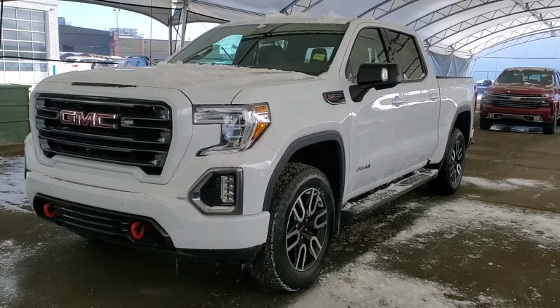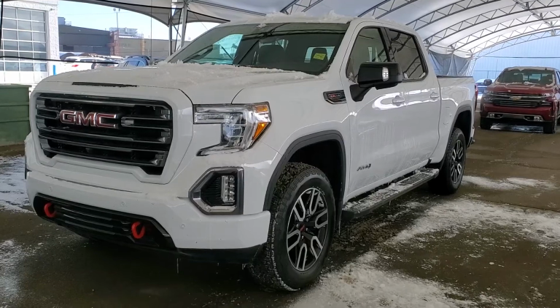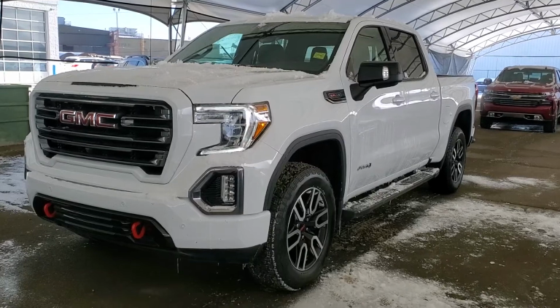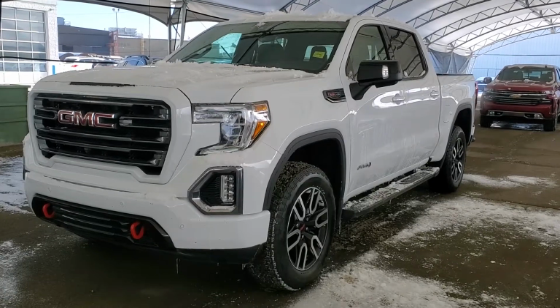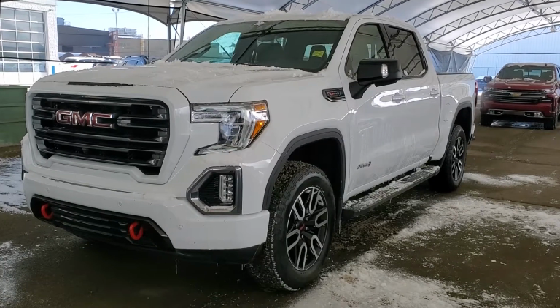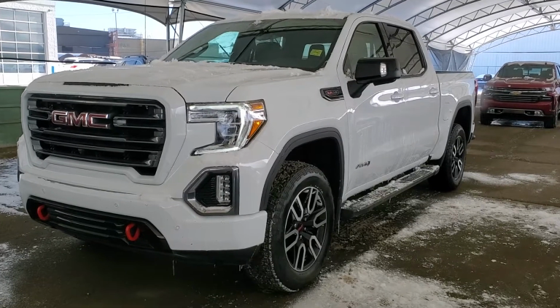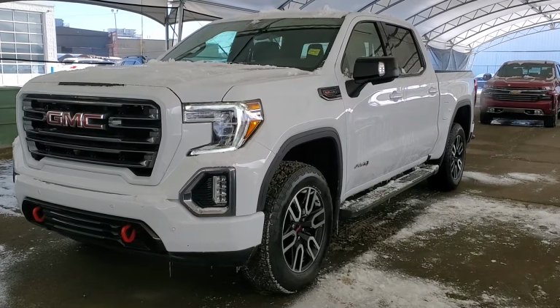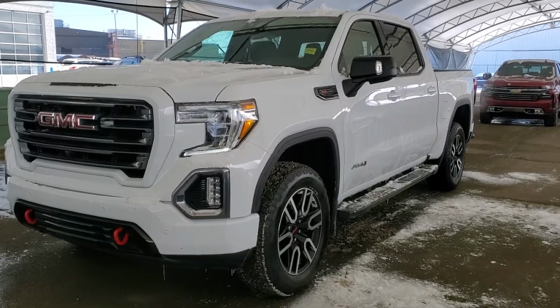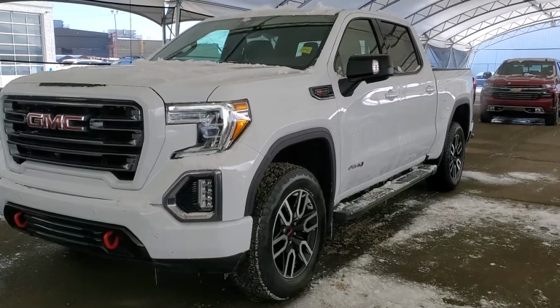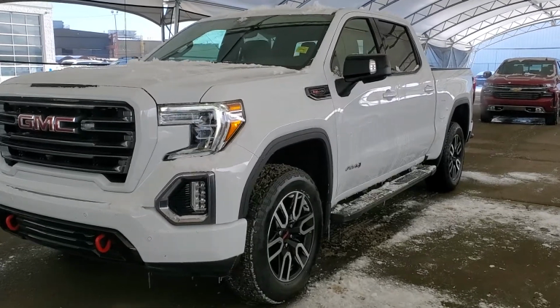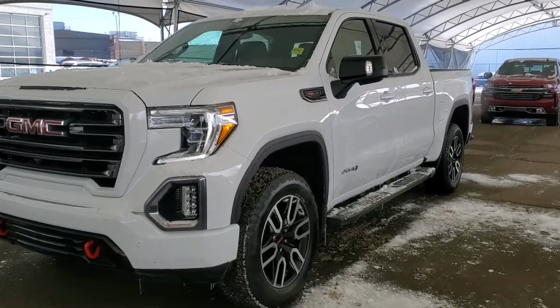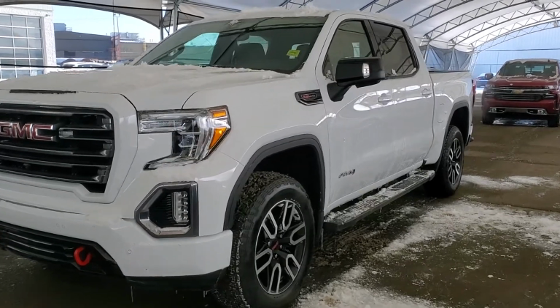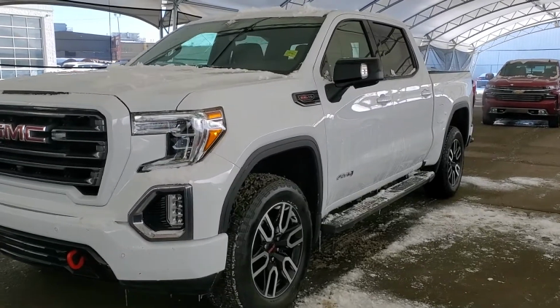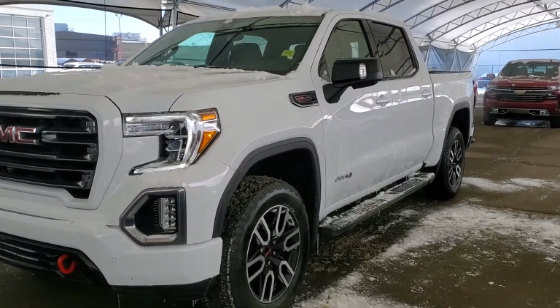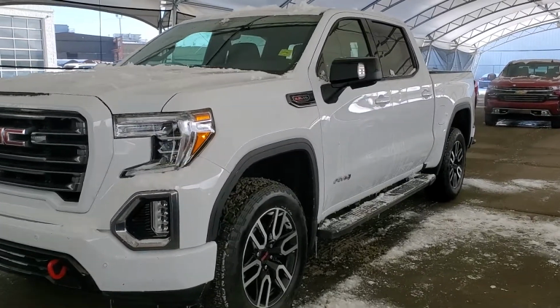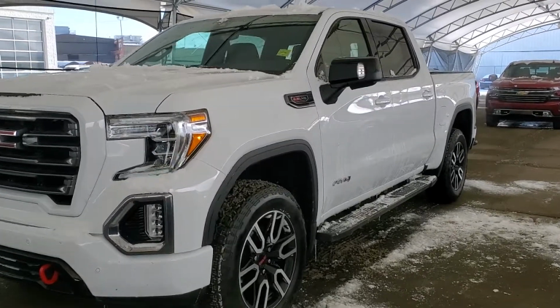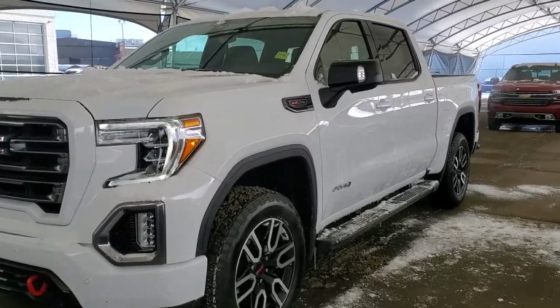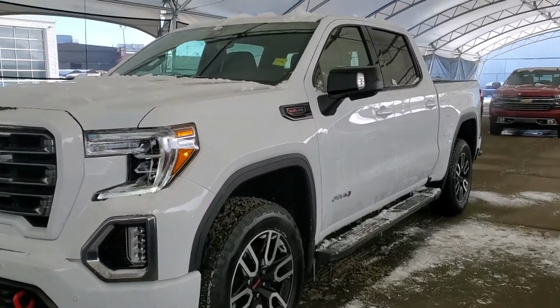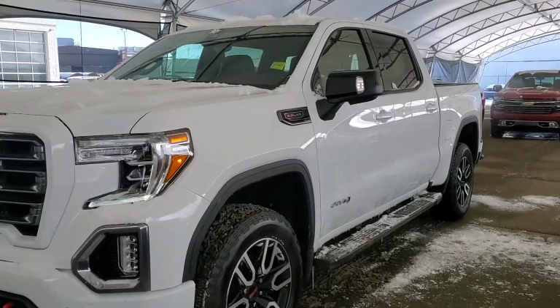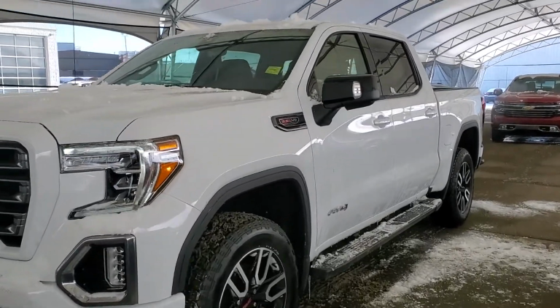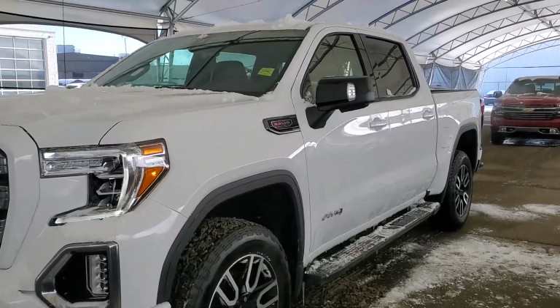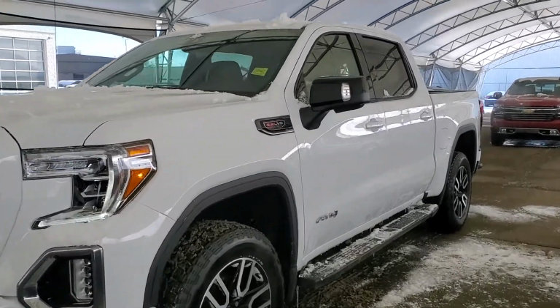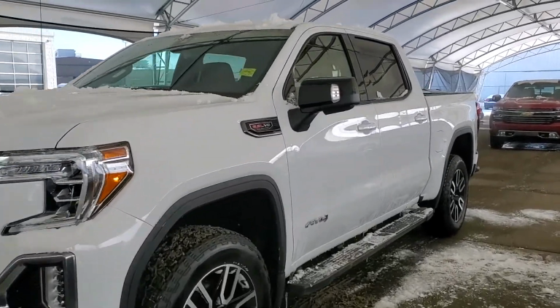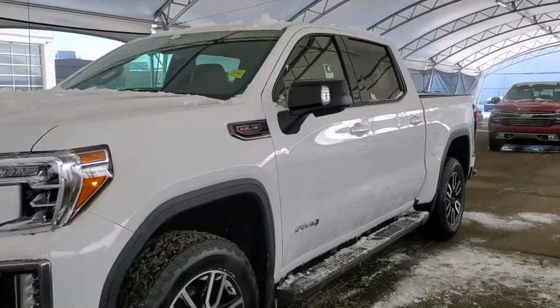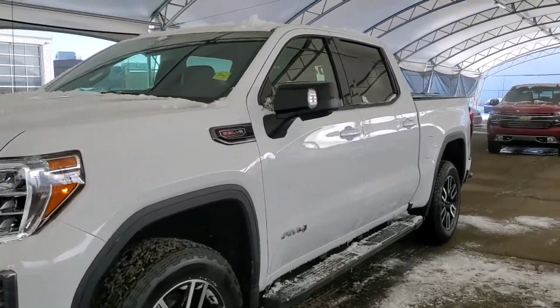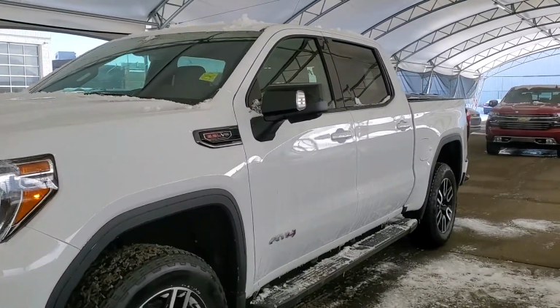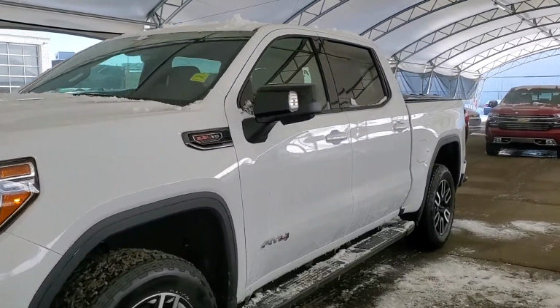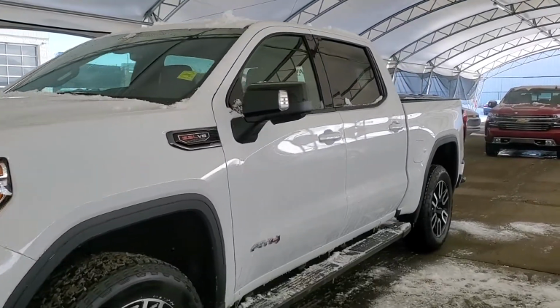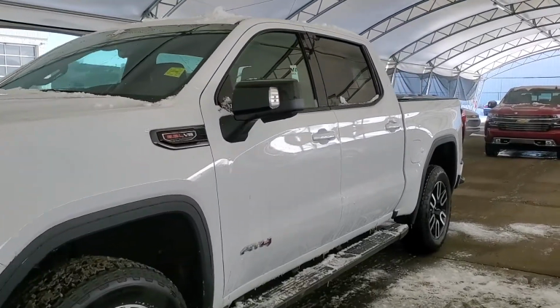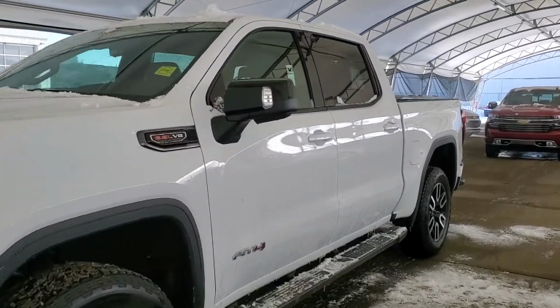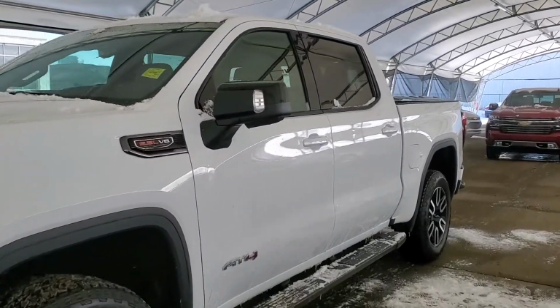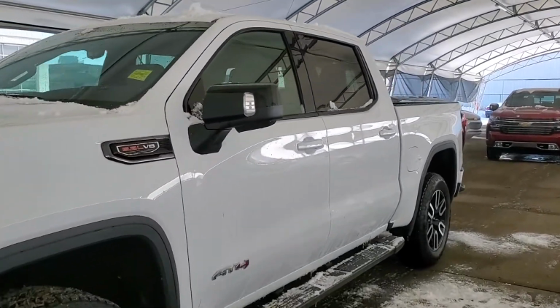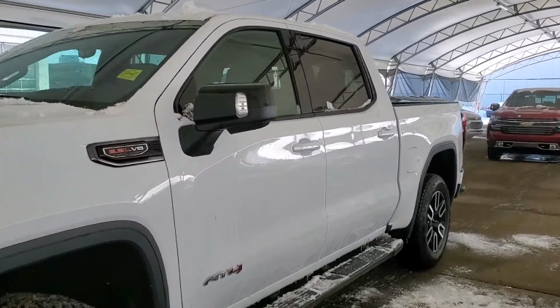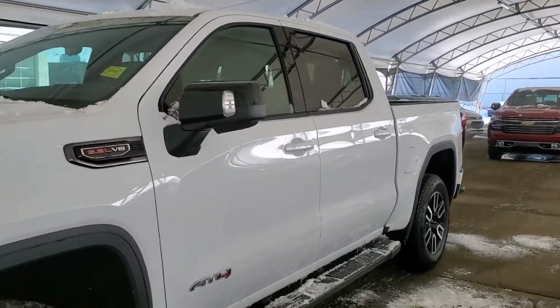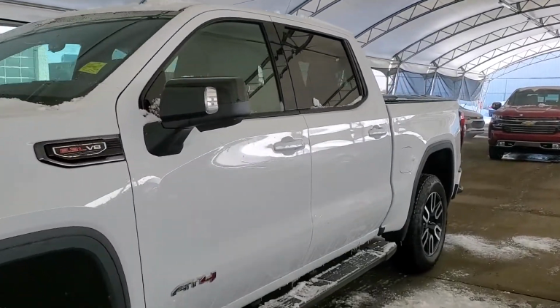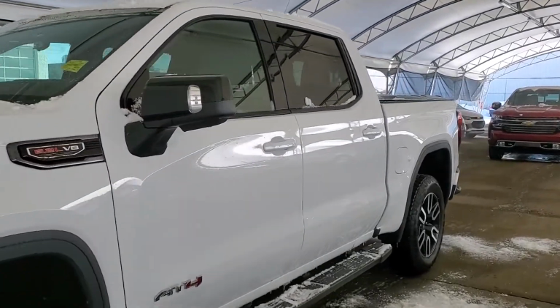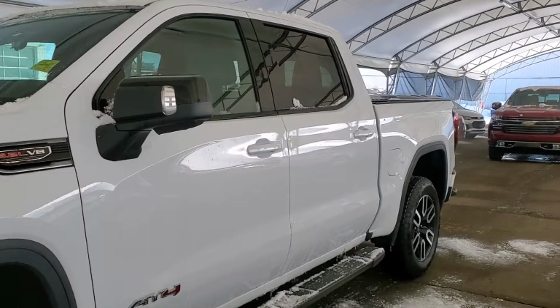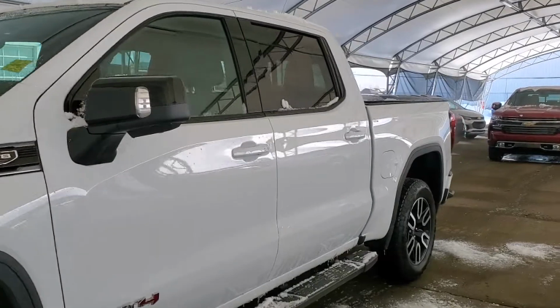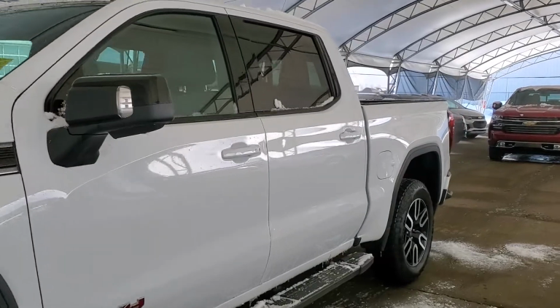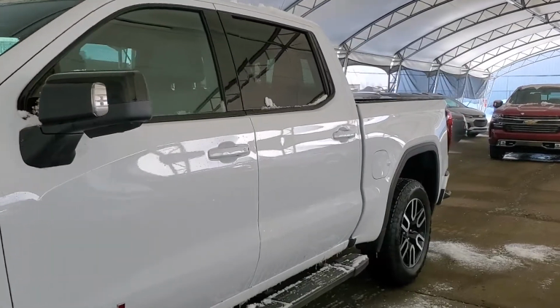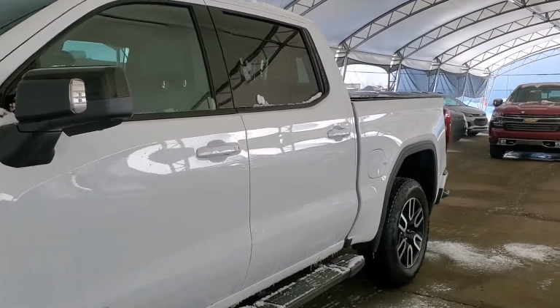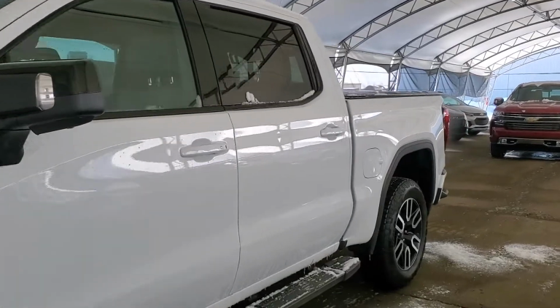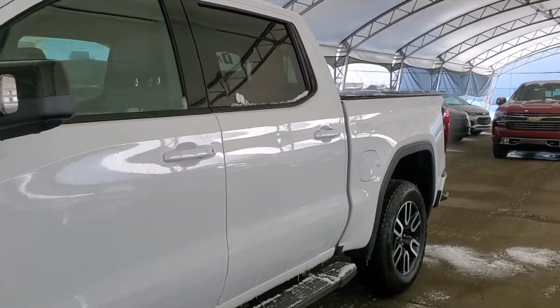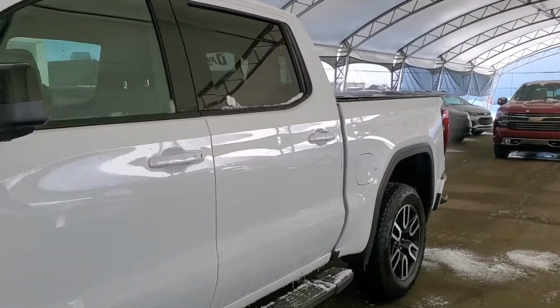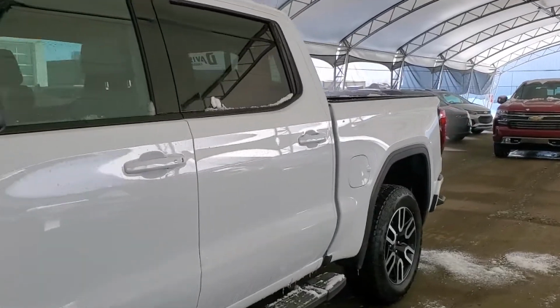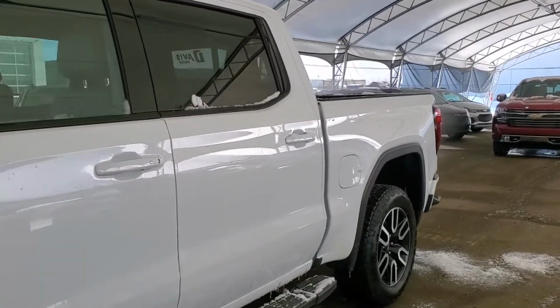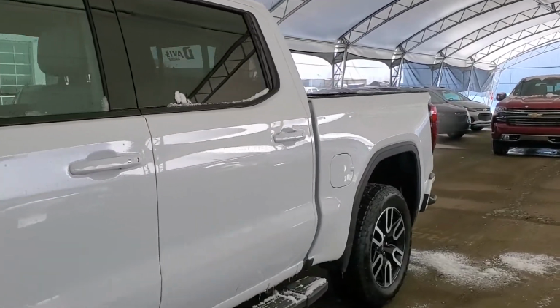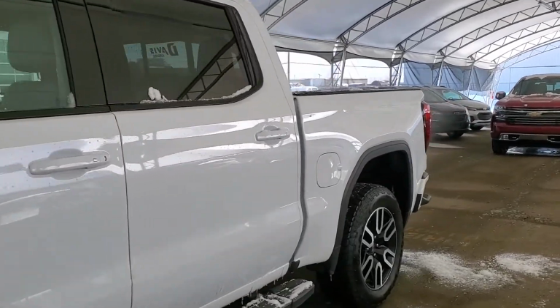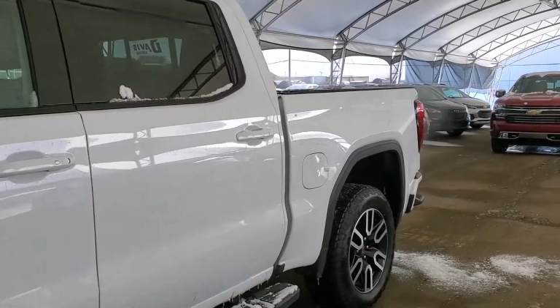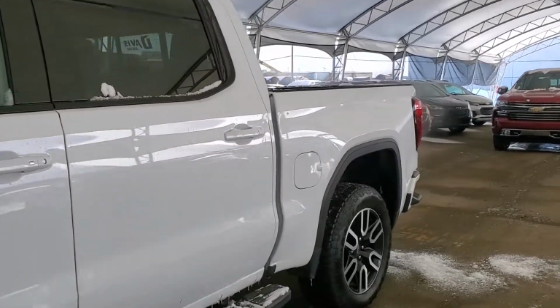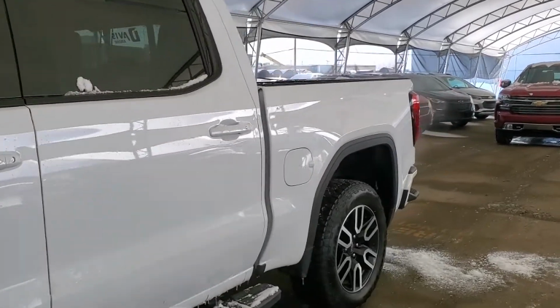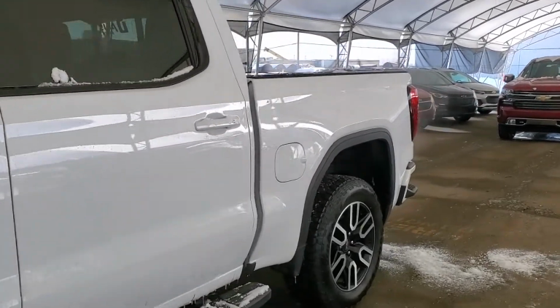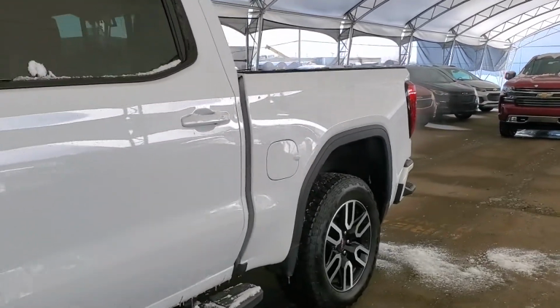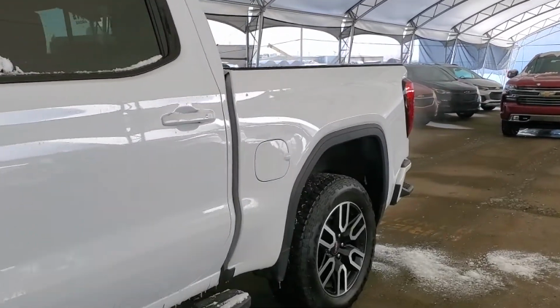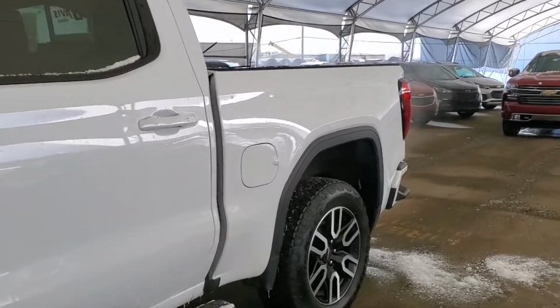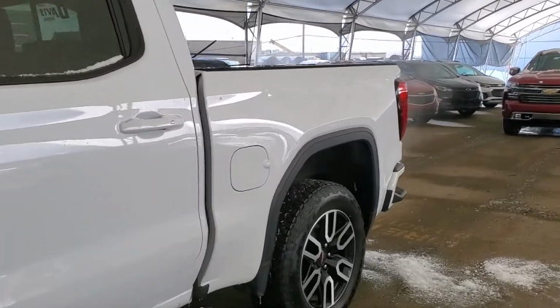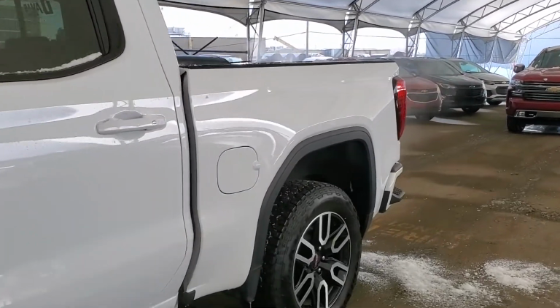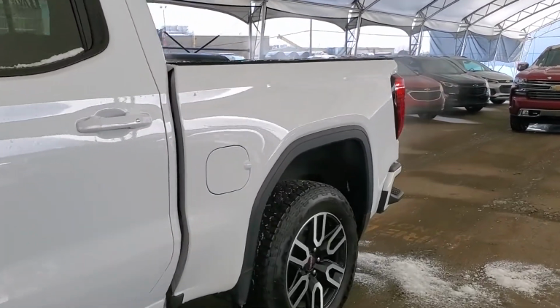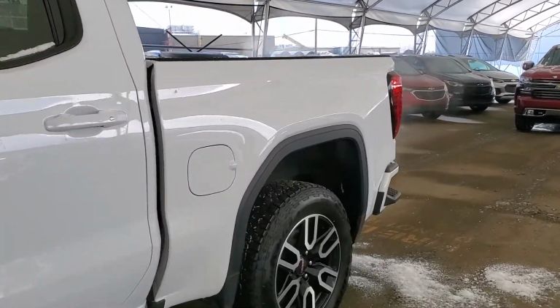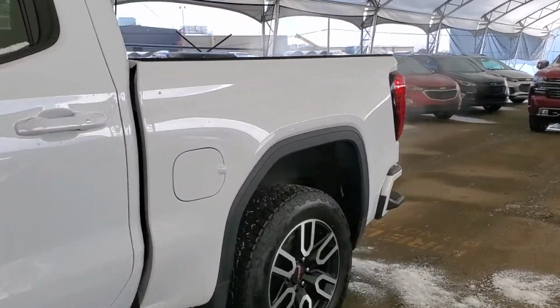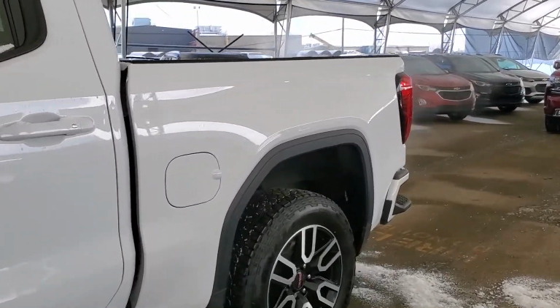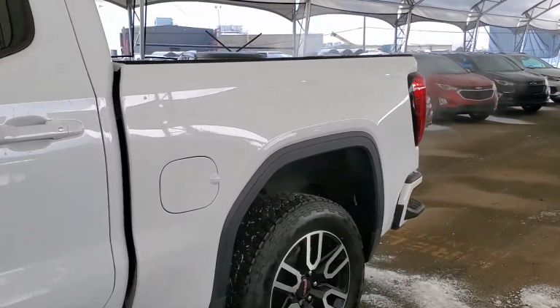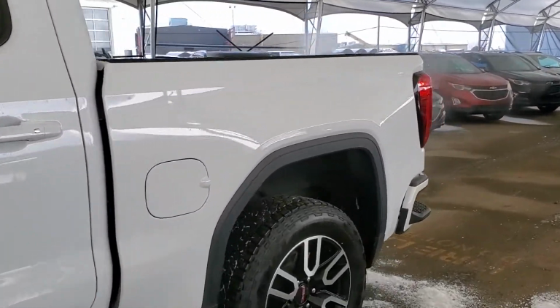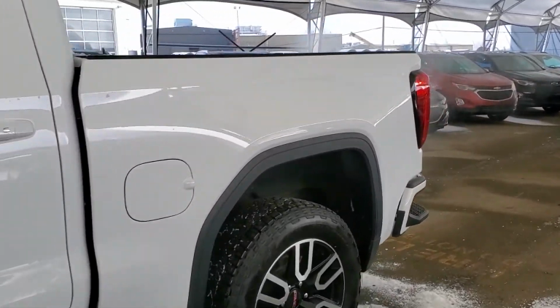Welcome to Davis Chevrolet. This is a 2019 GMC Sierra 1500 AT4 in white.